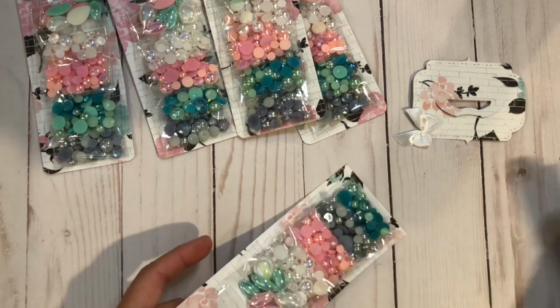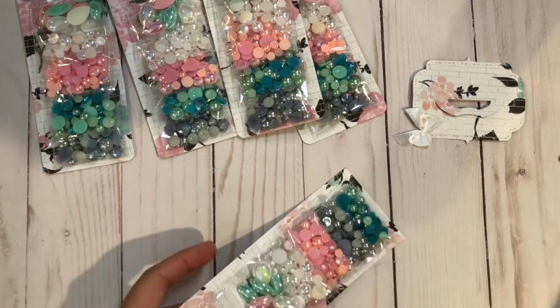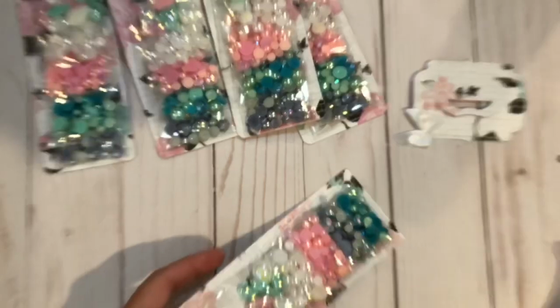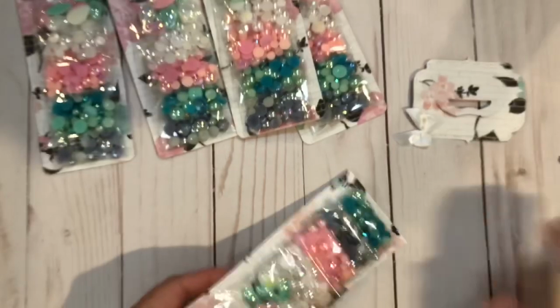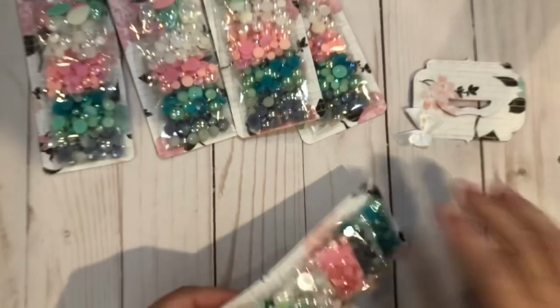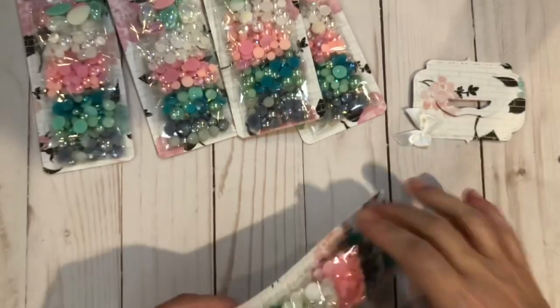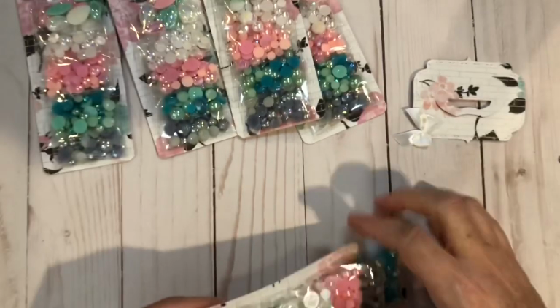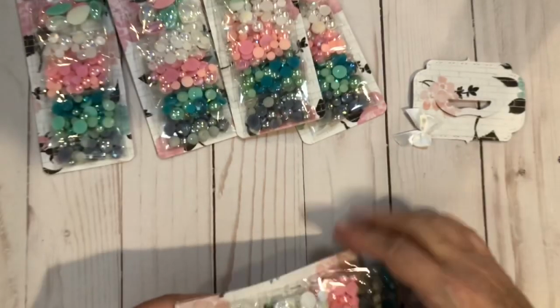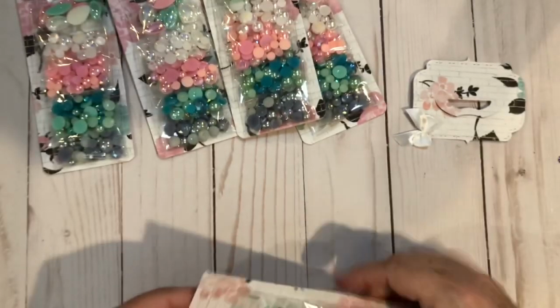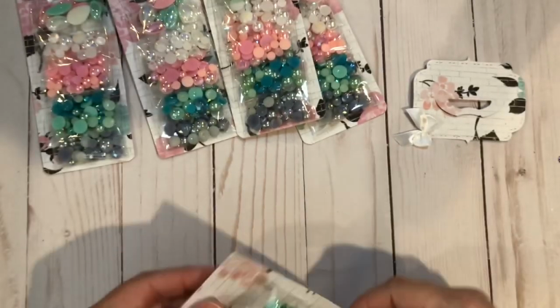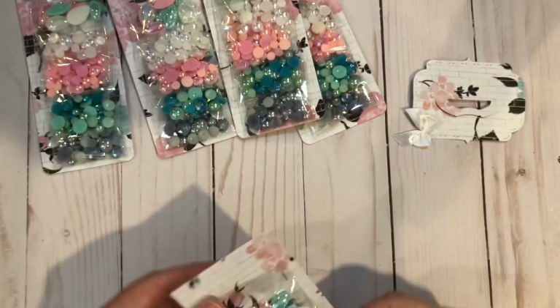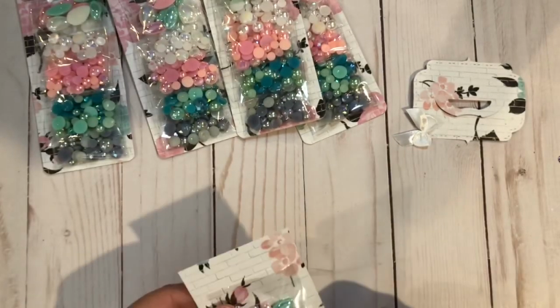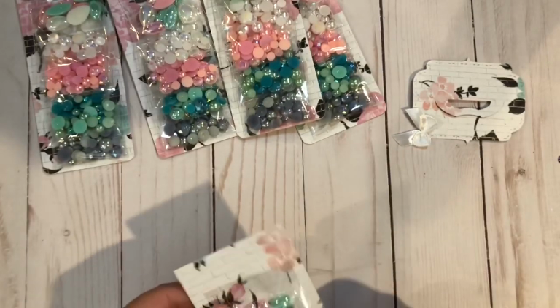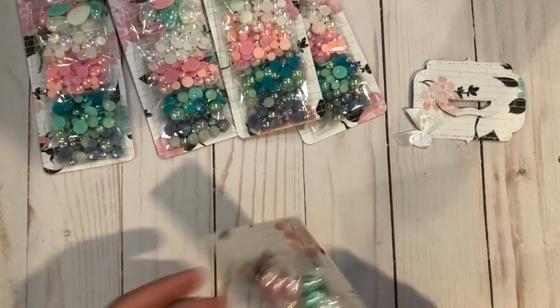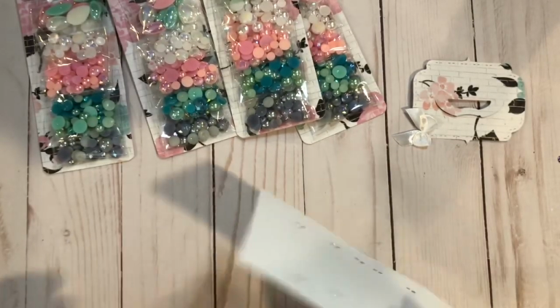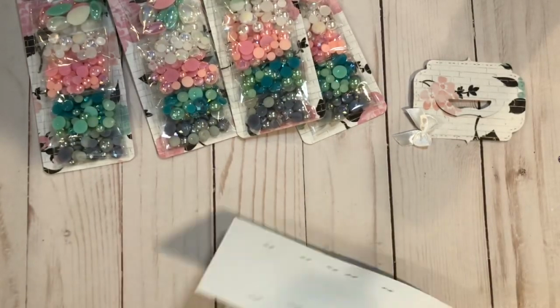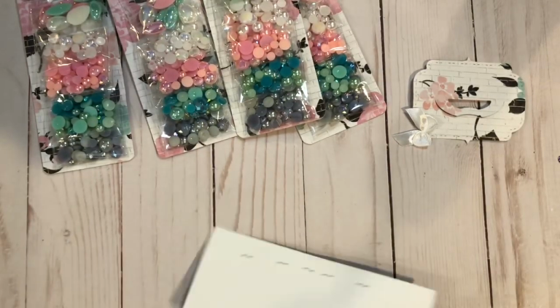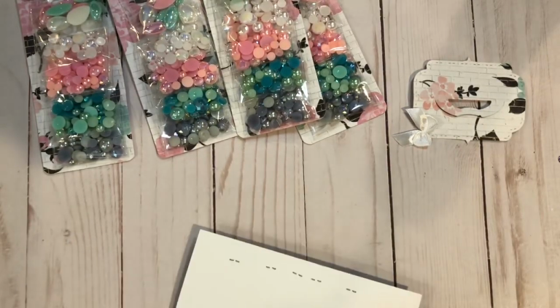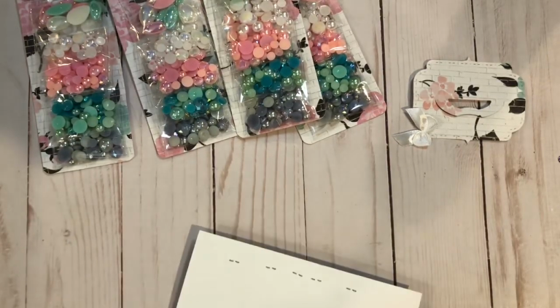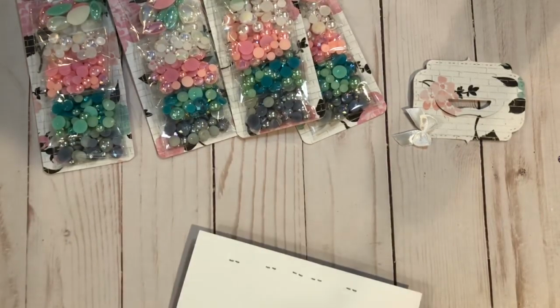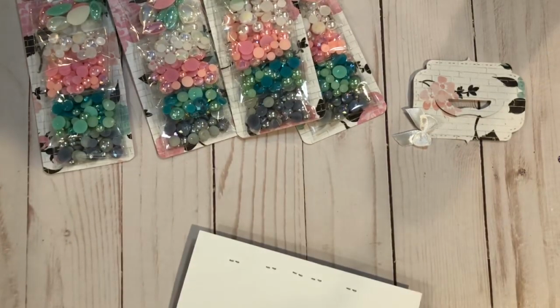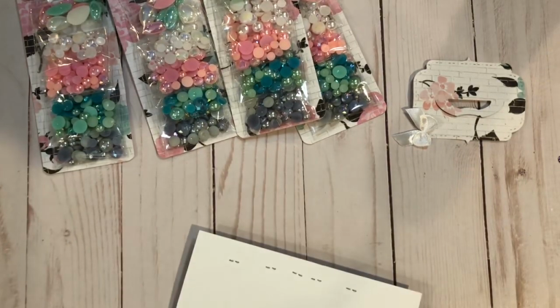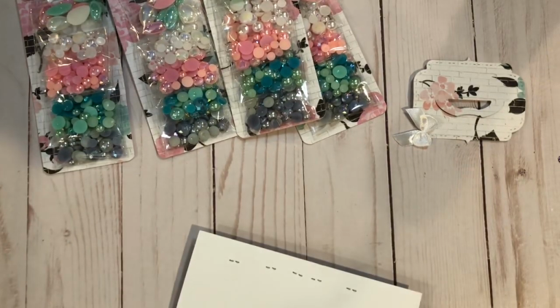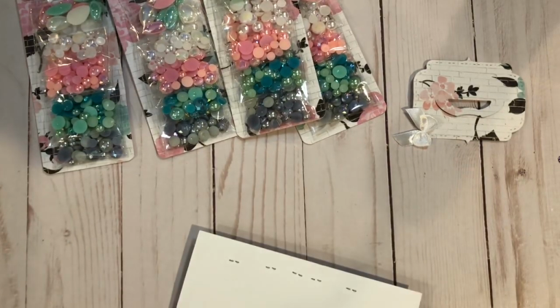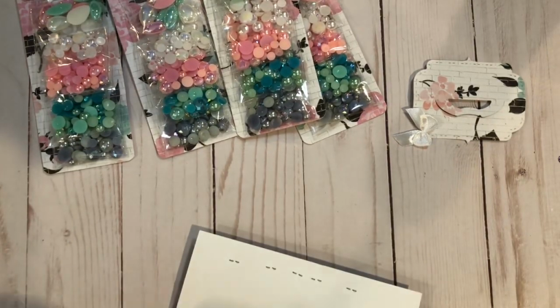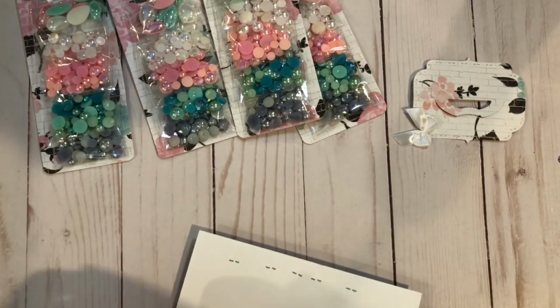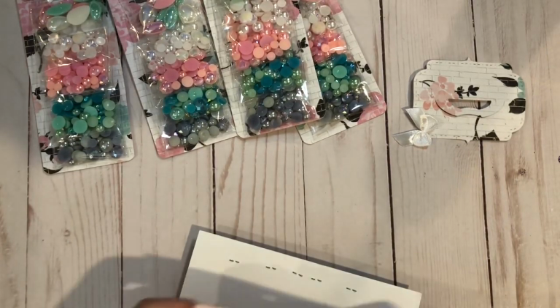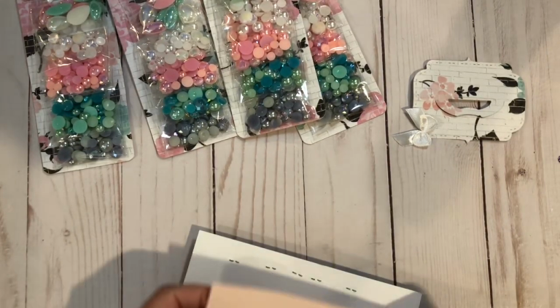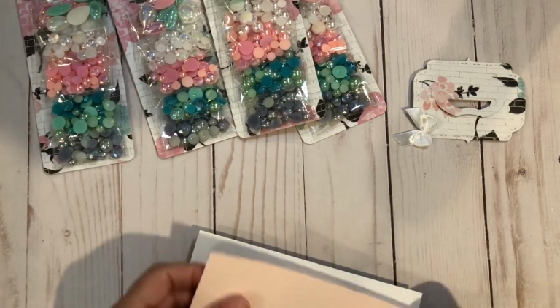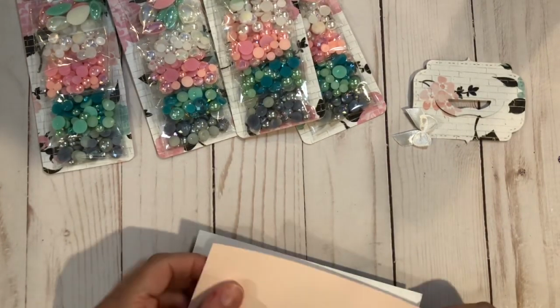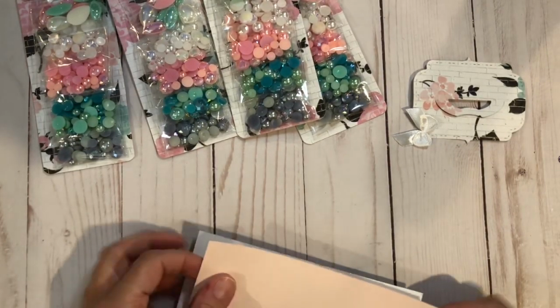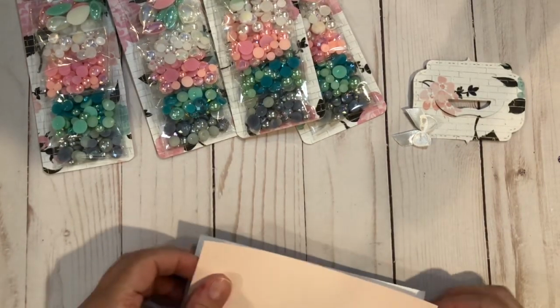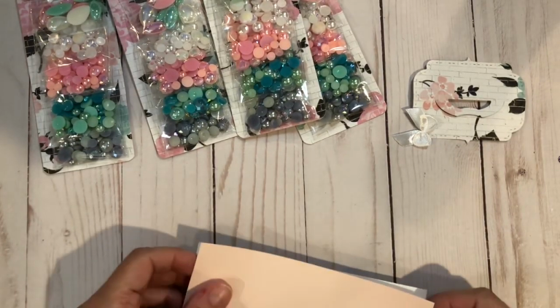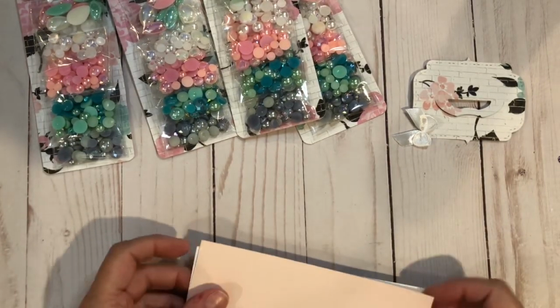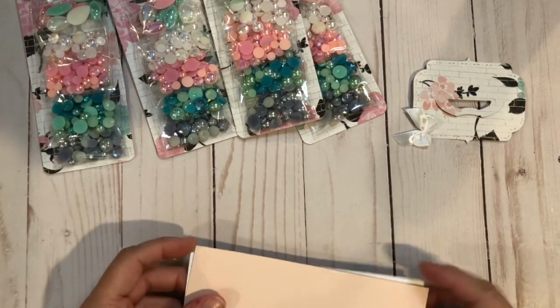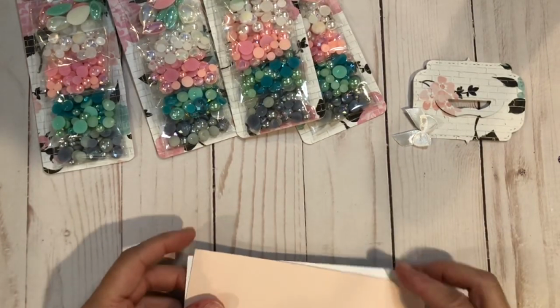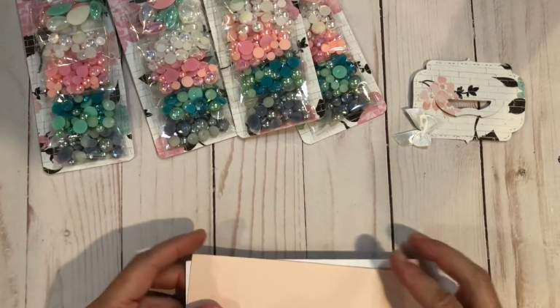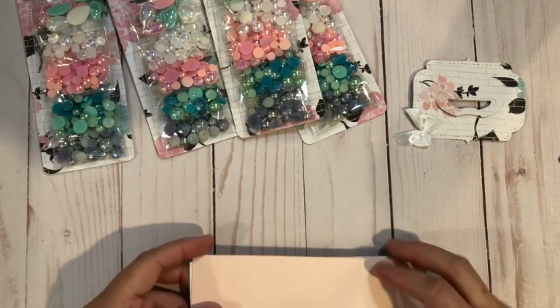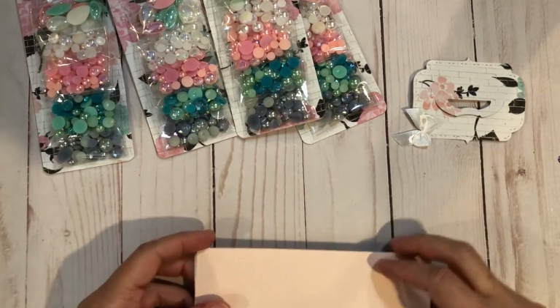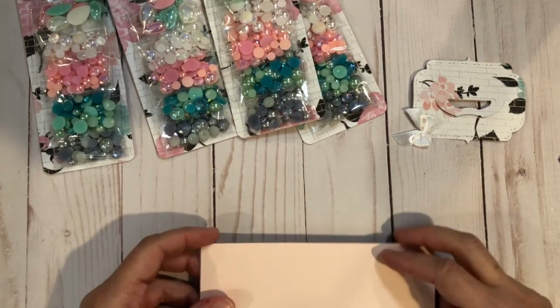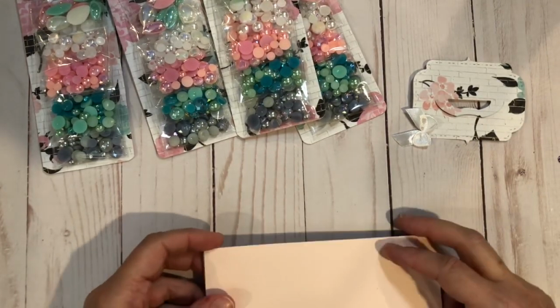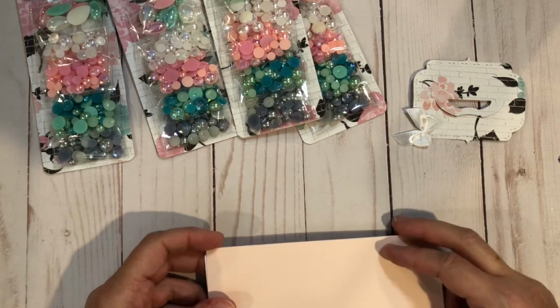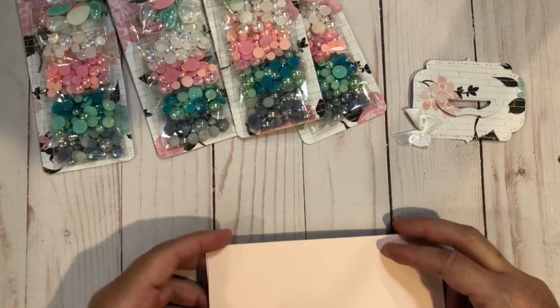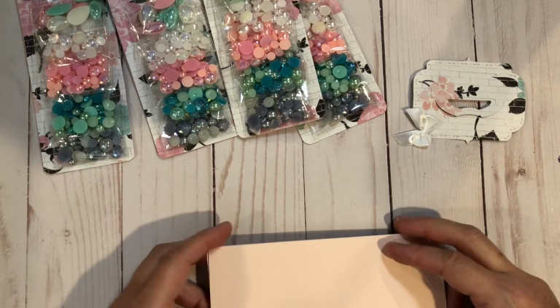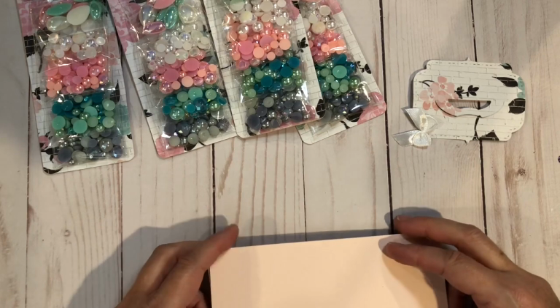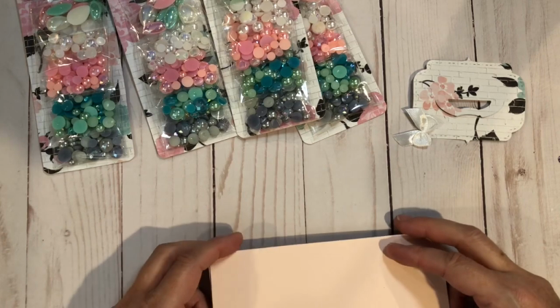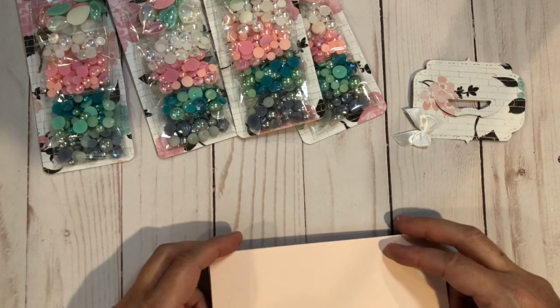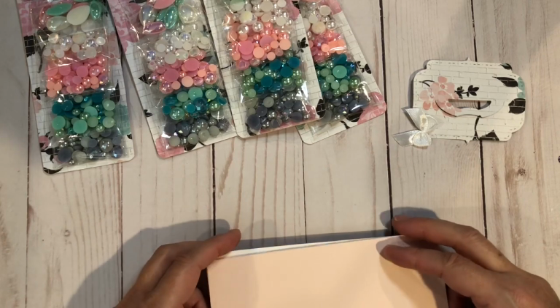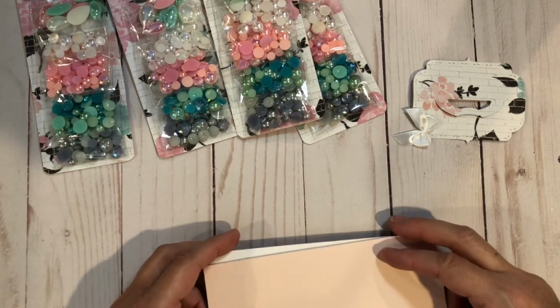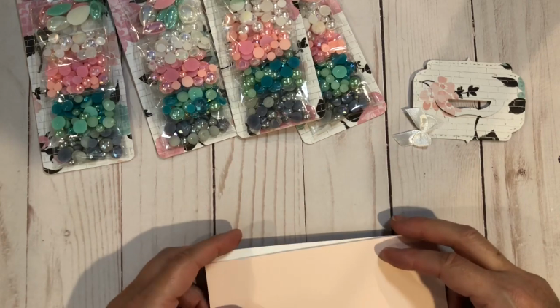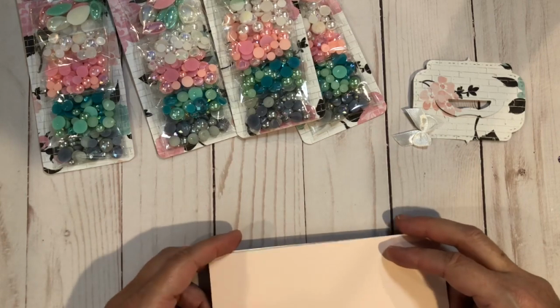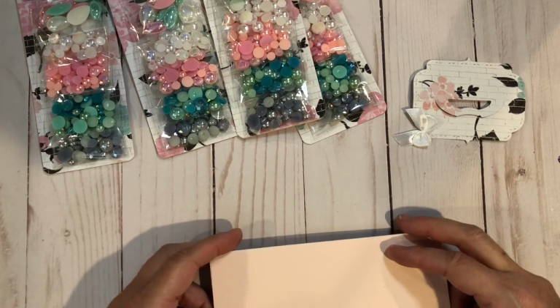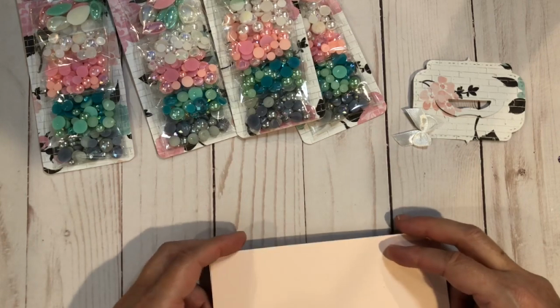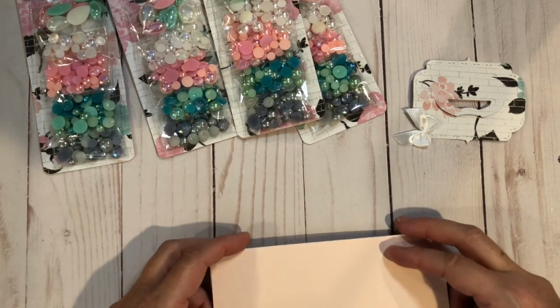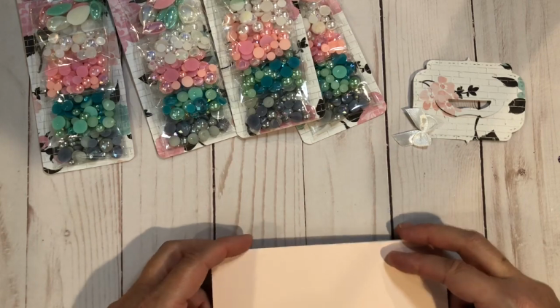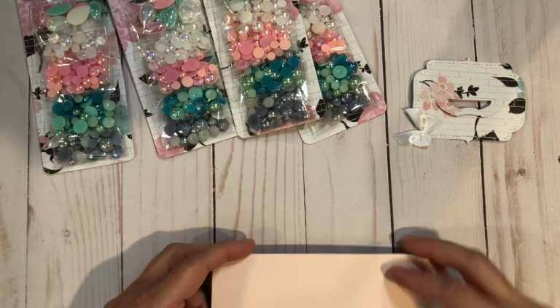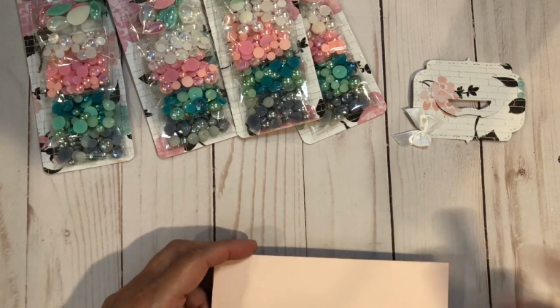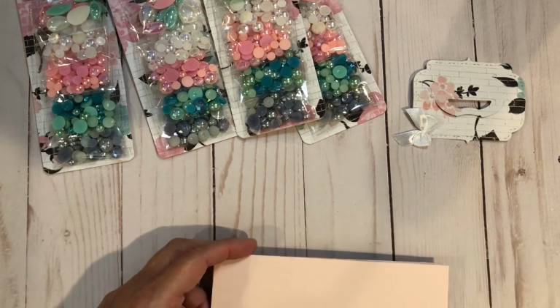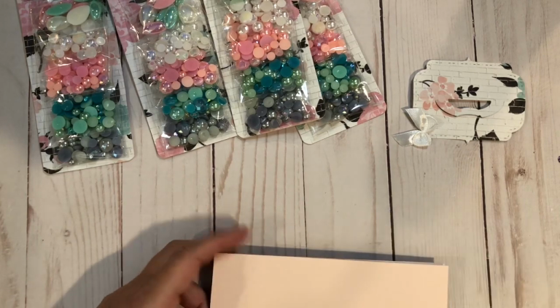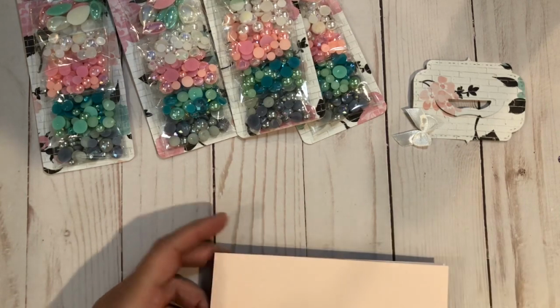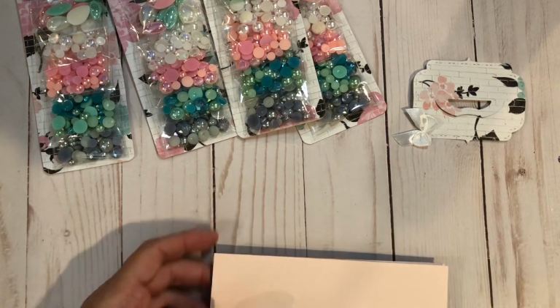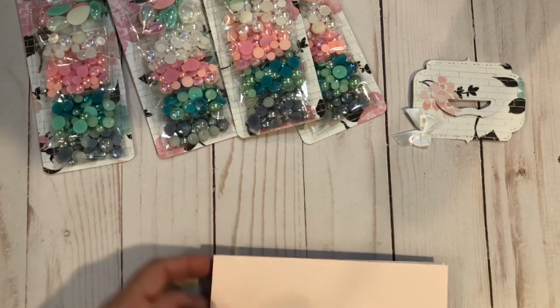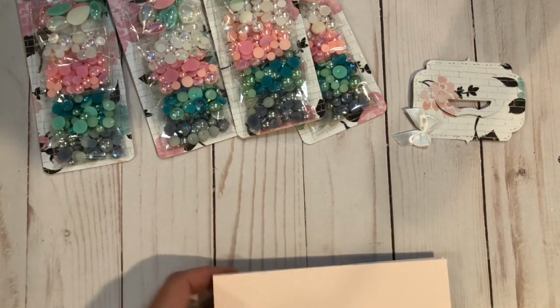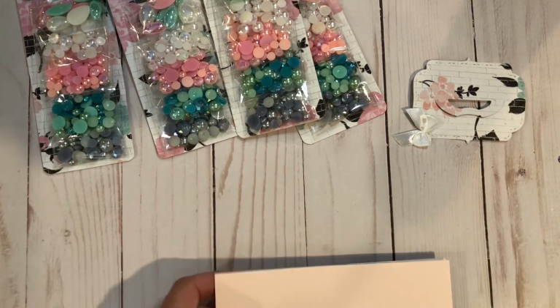Then I am going to add my back to it. For that, I'm just going to use hot glue.